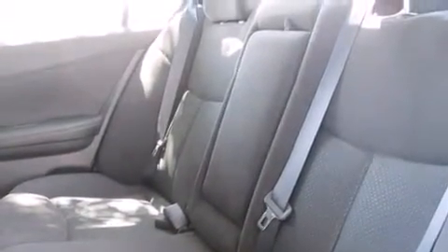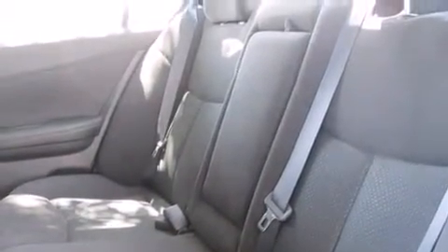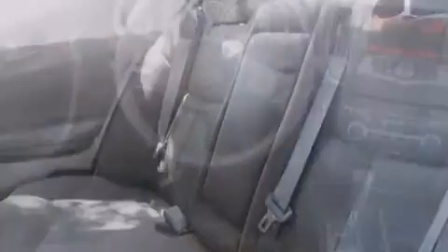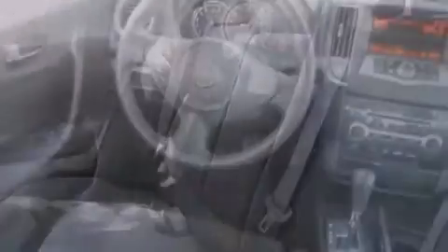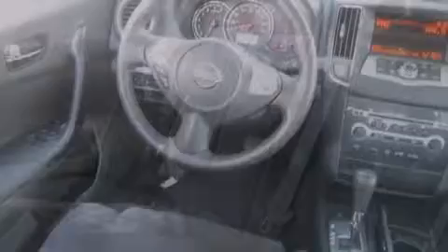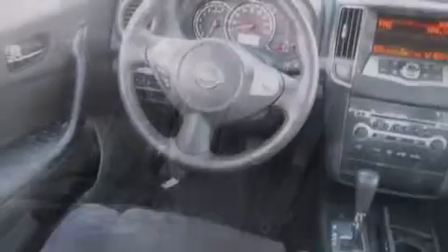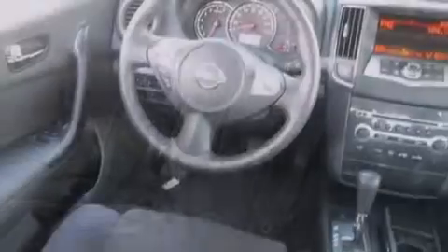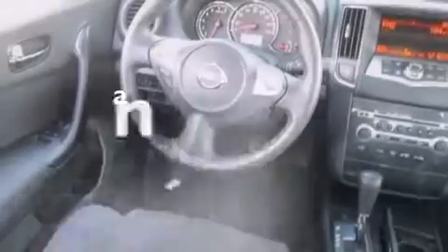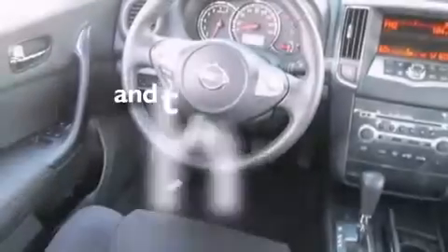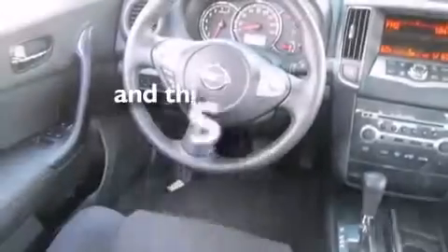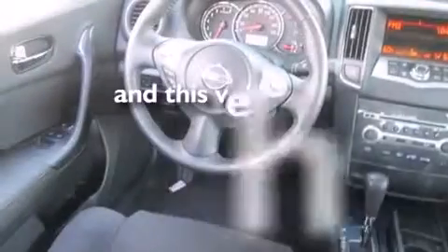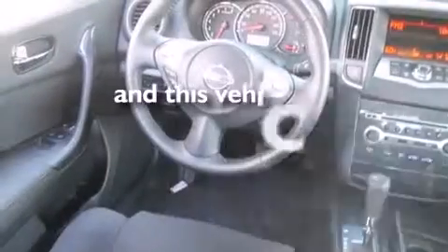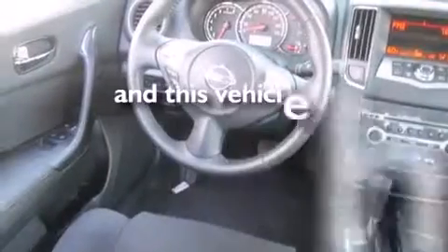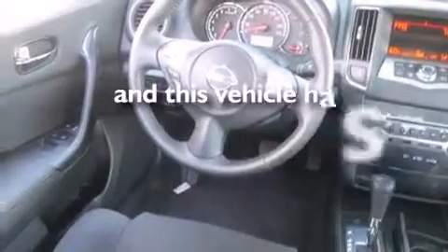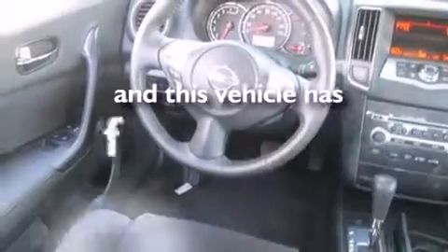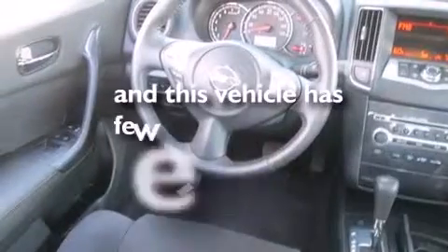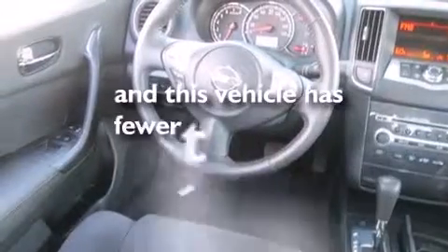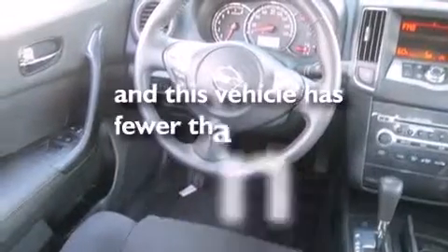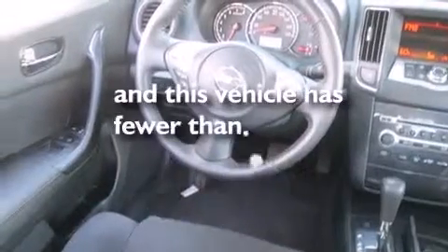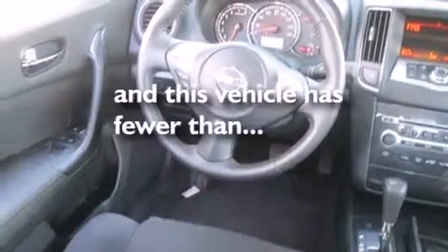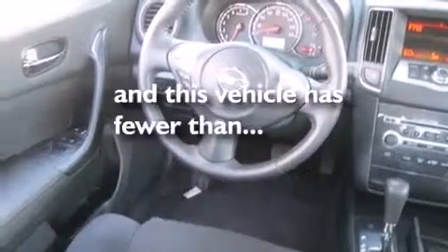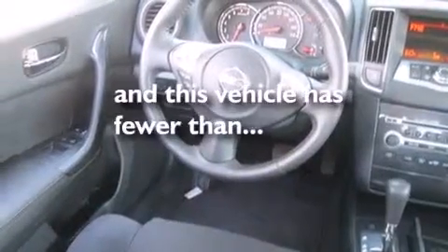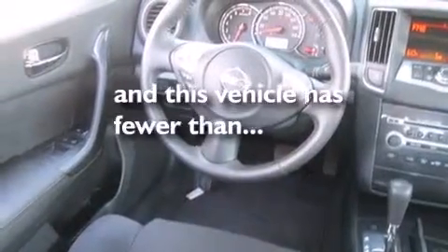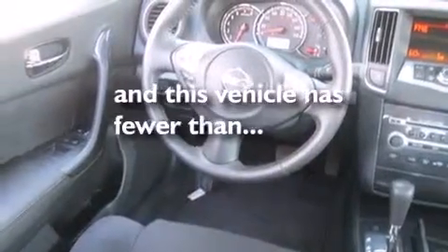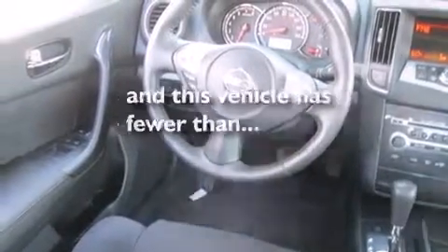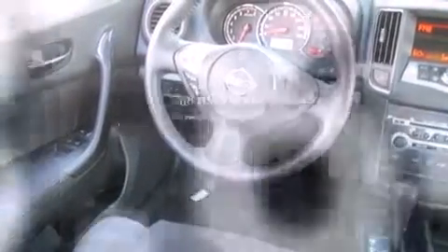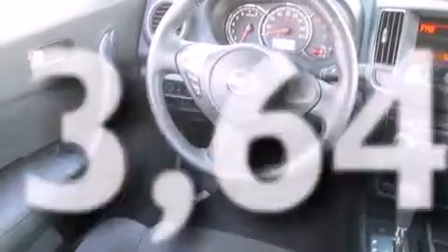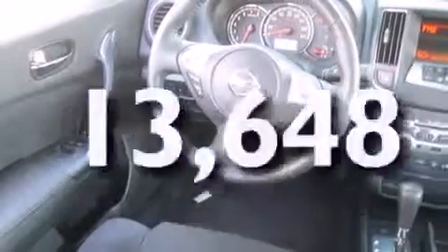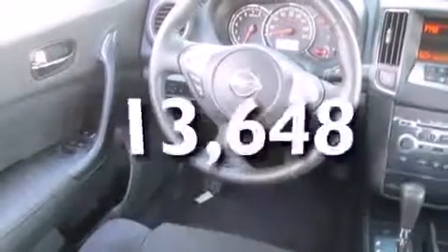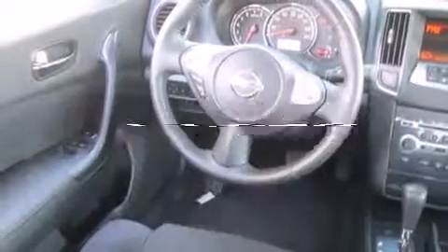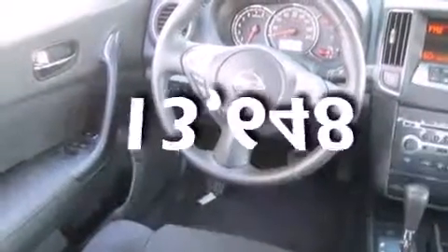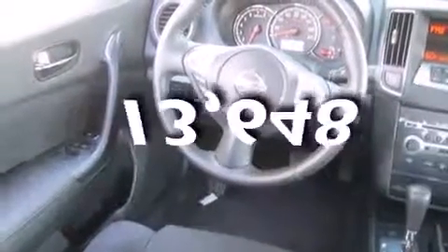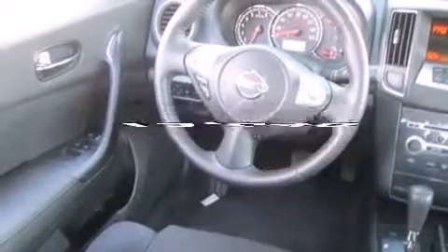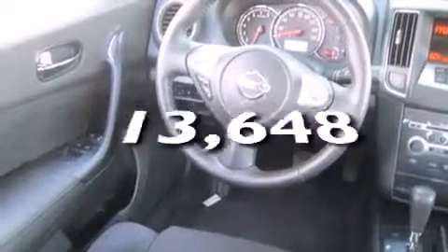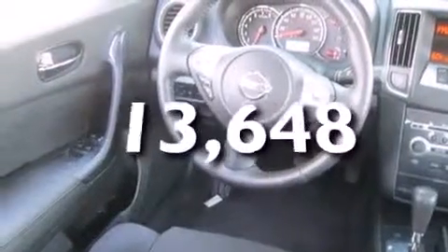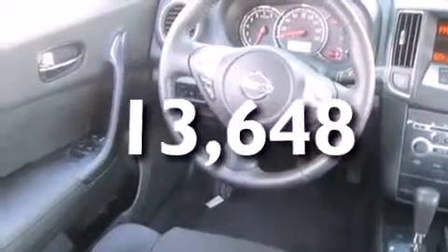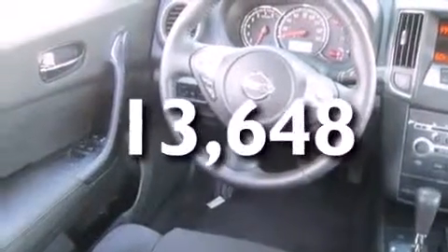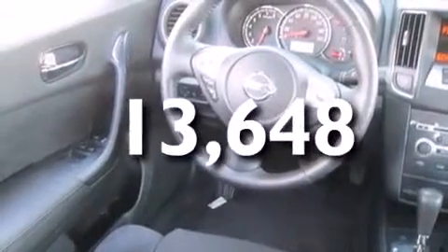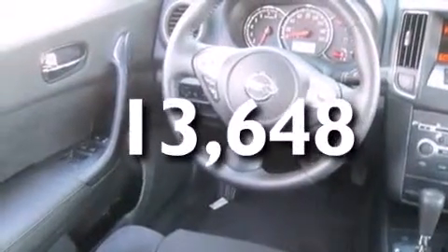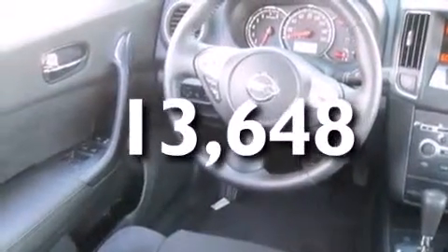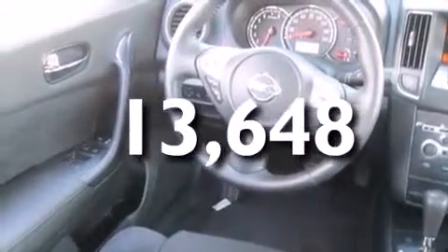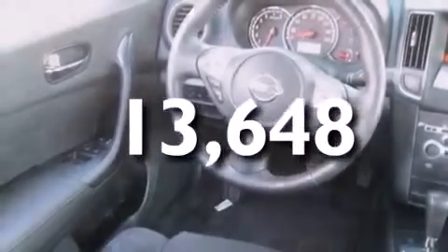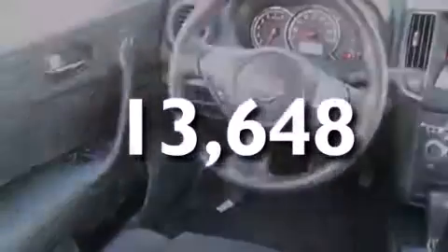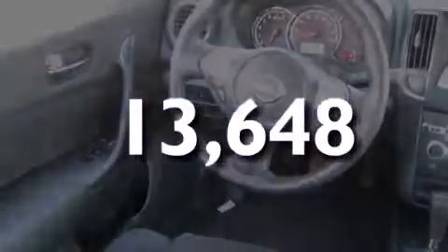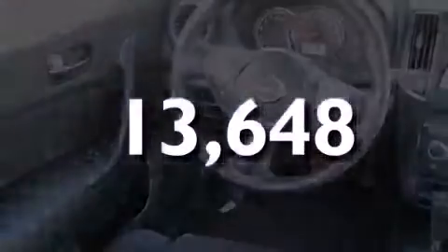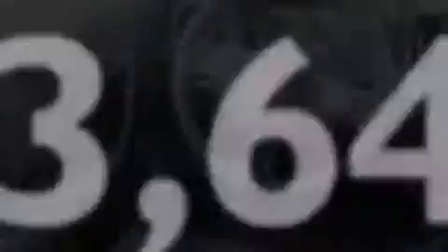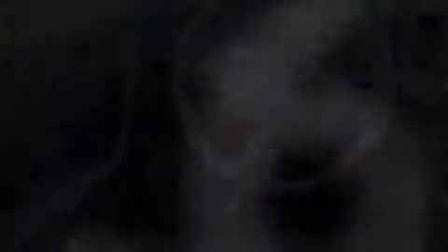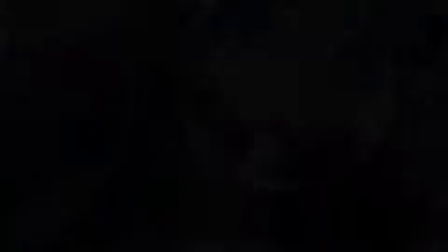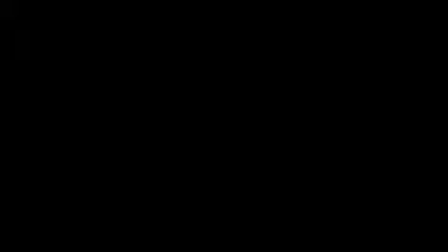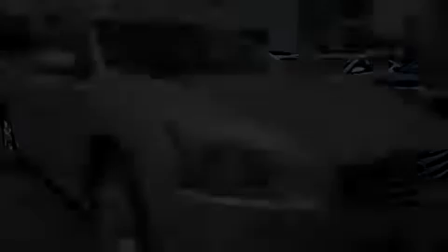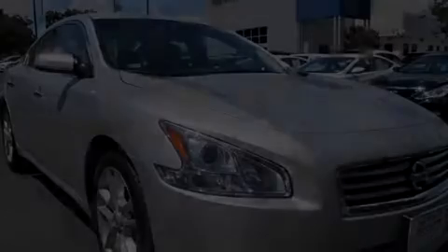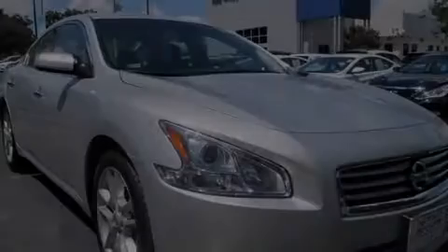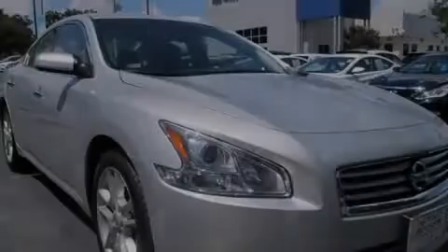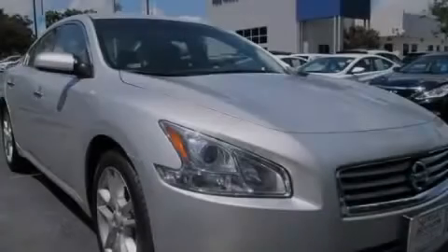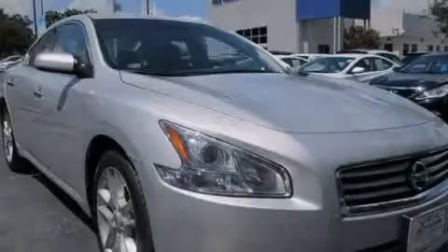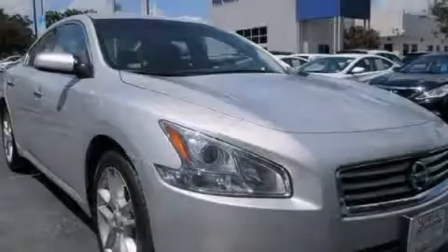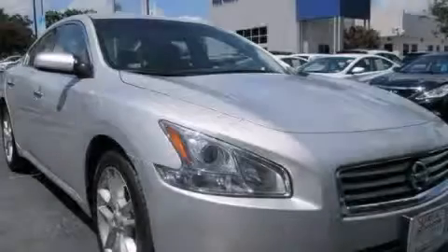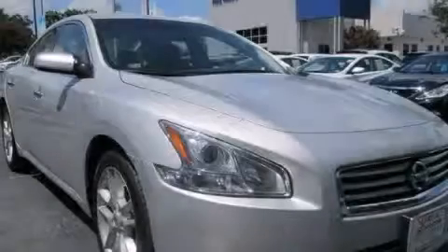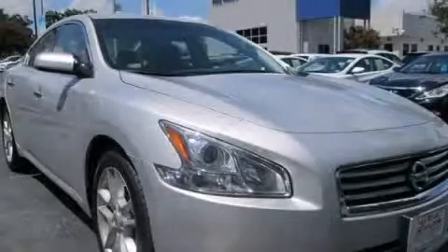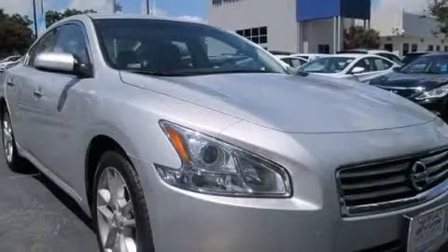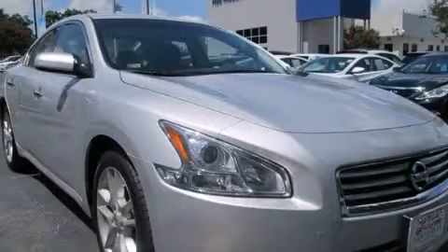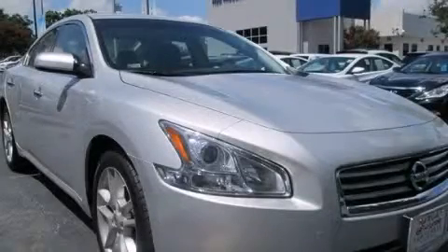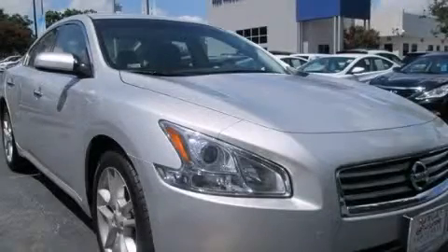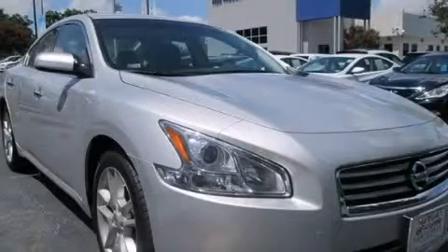This vehicle has fewer than 14,000 miles on the odometer. Please call us today for more information on this great vehicle.